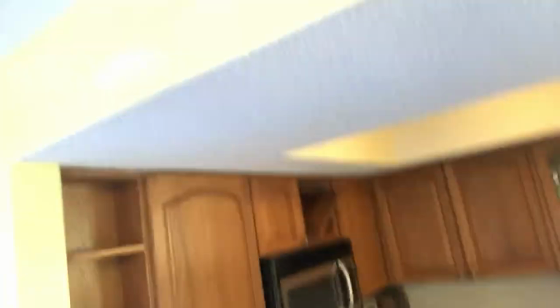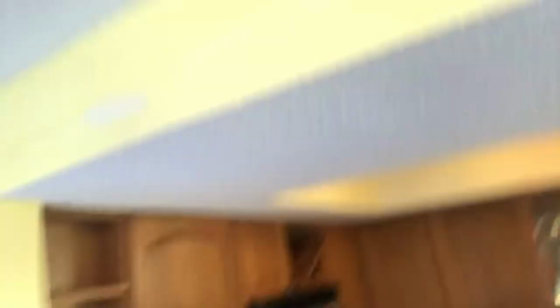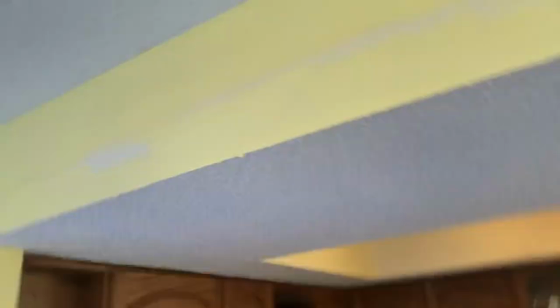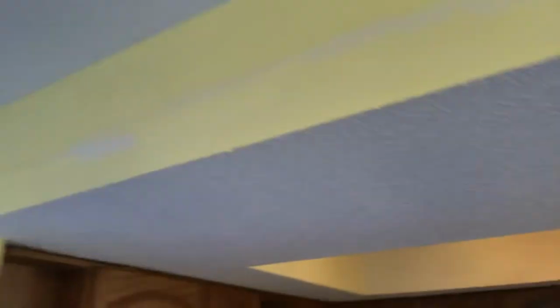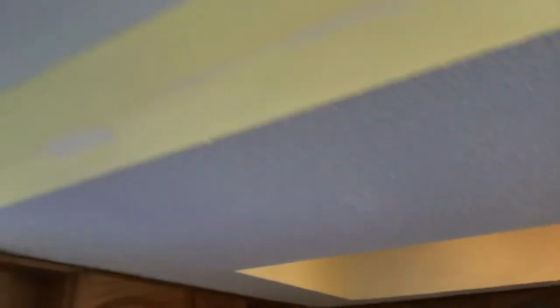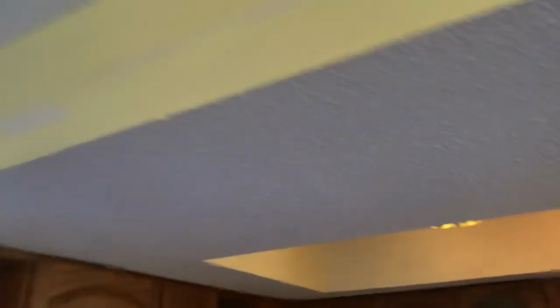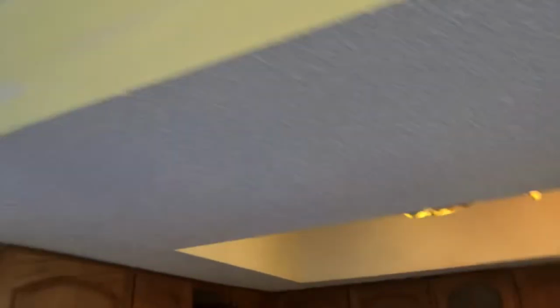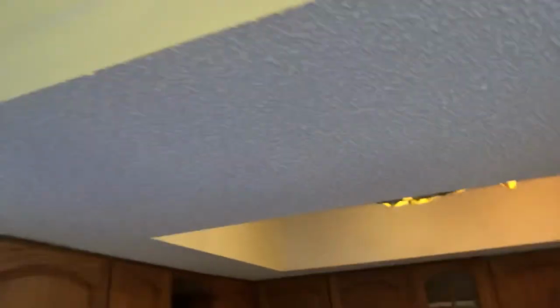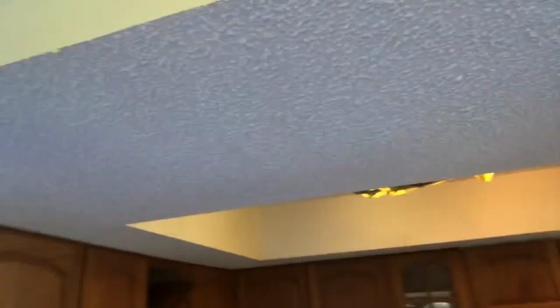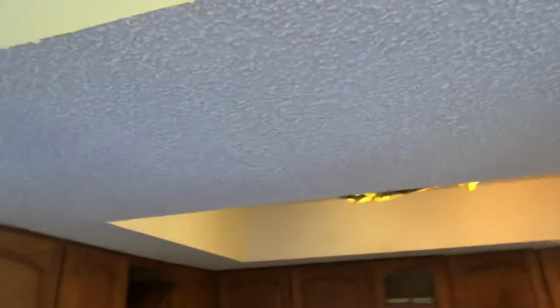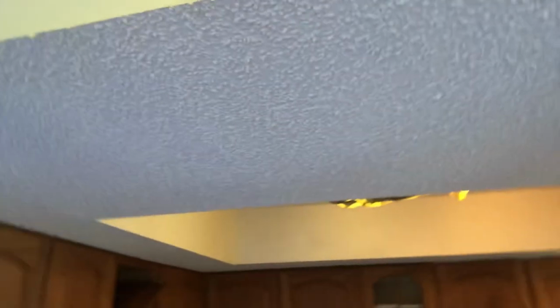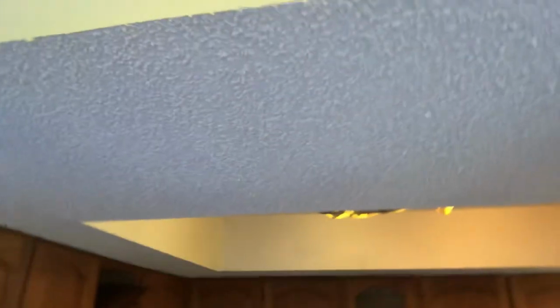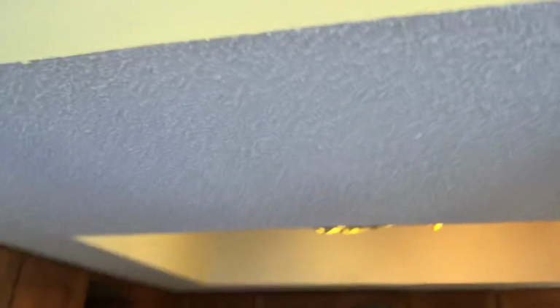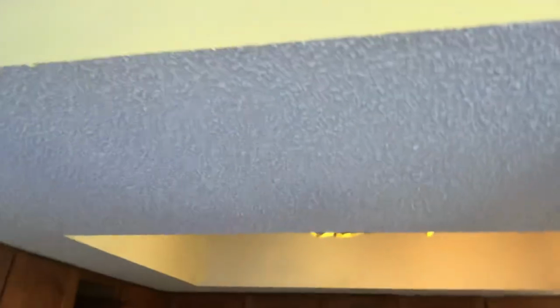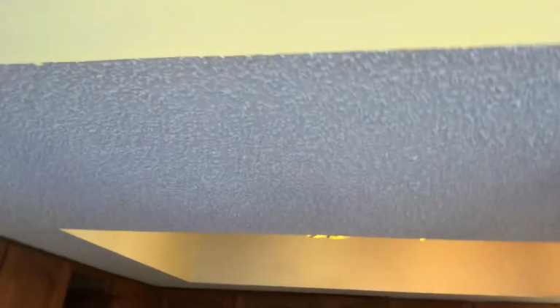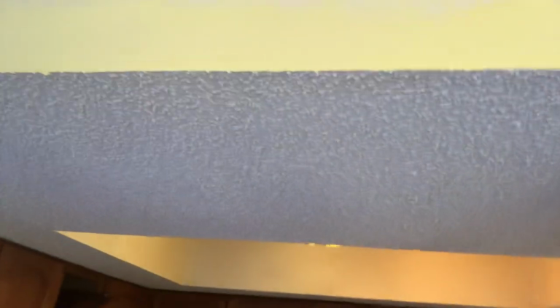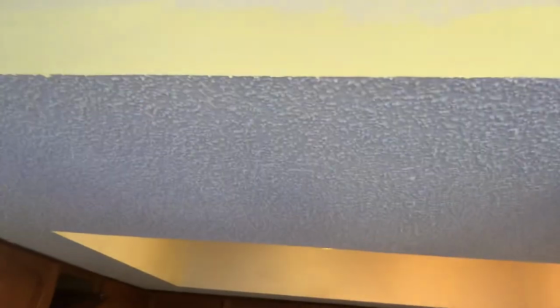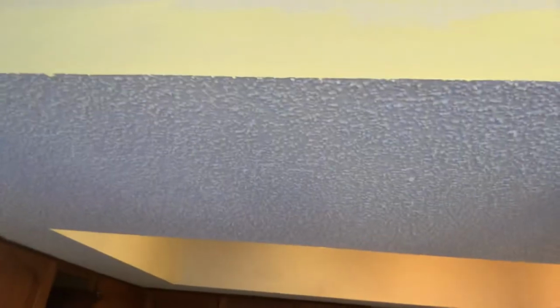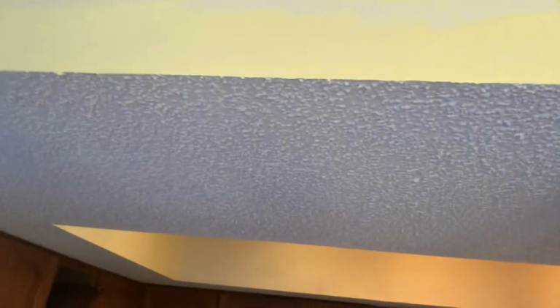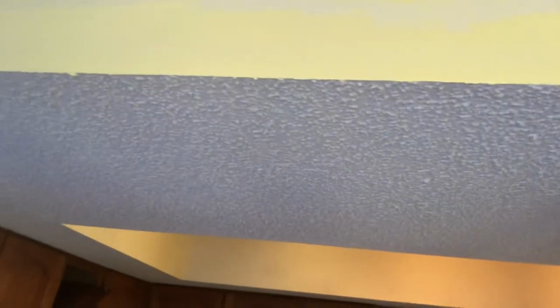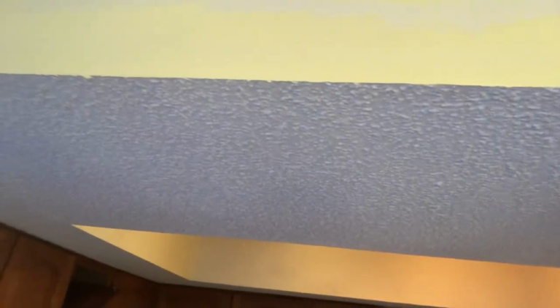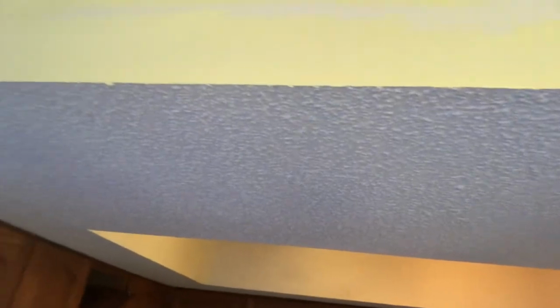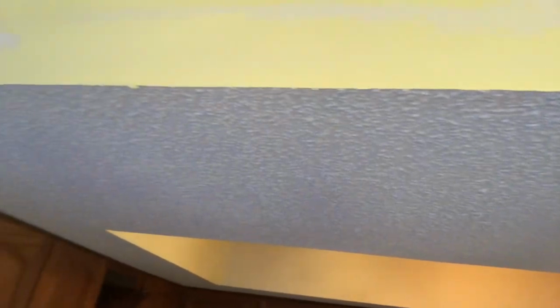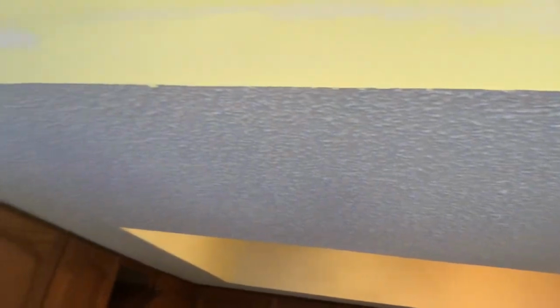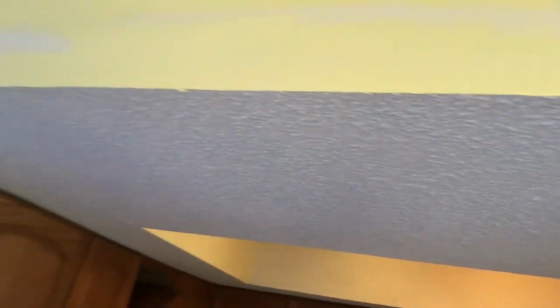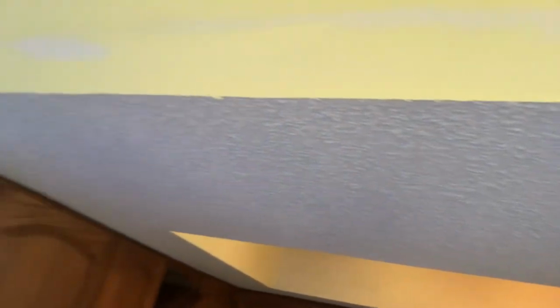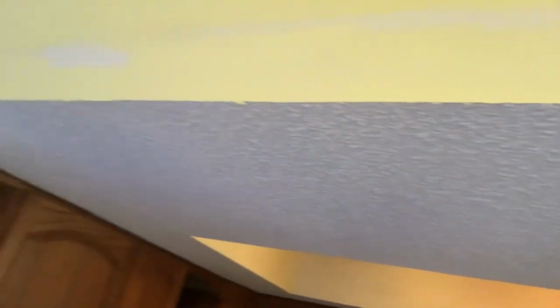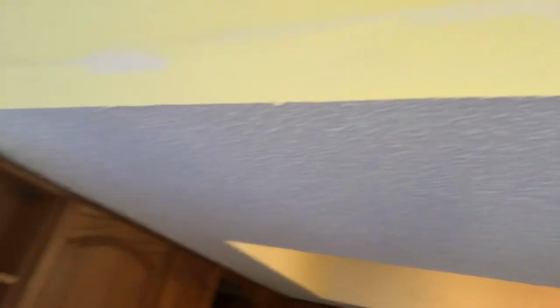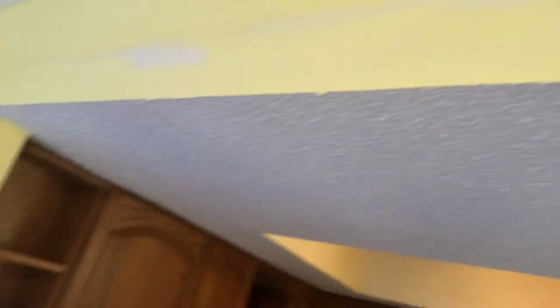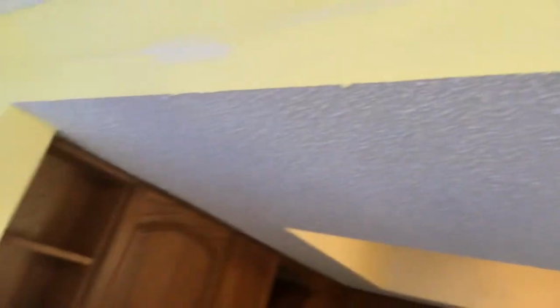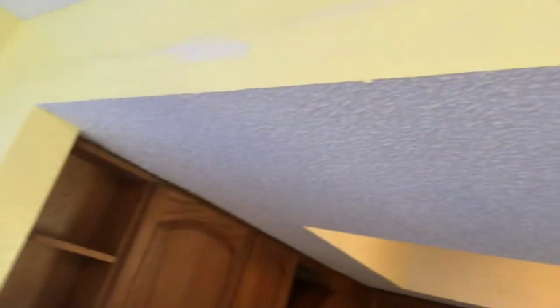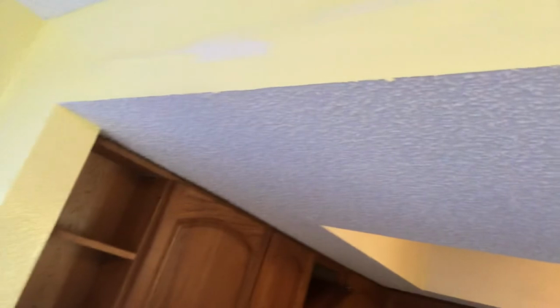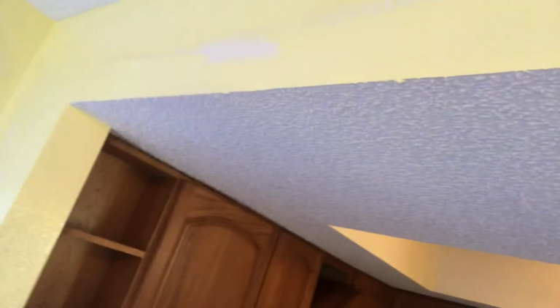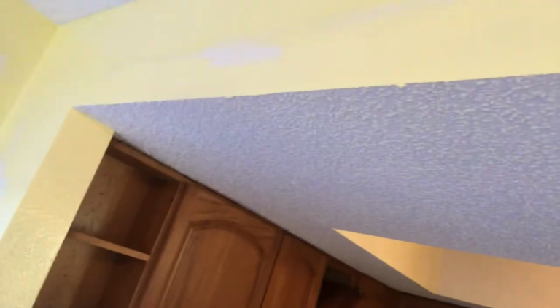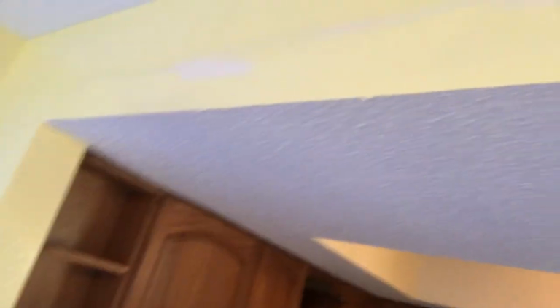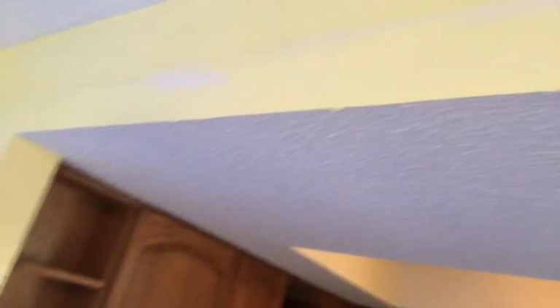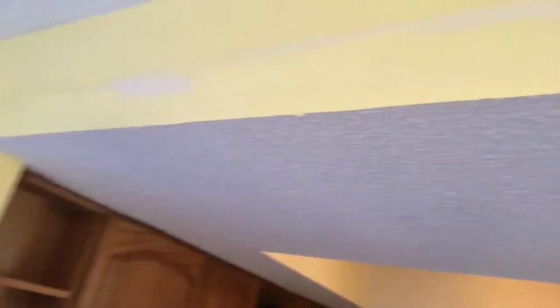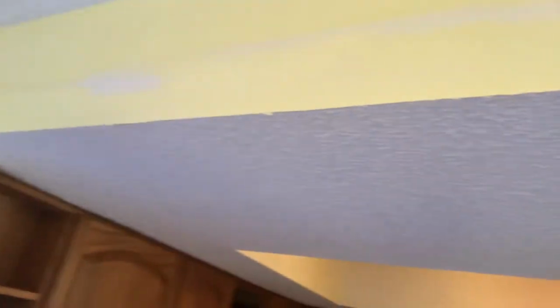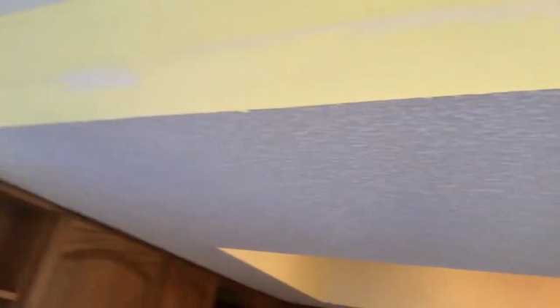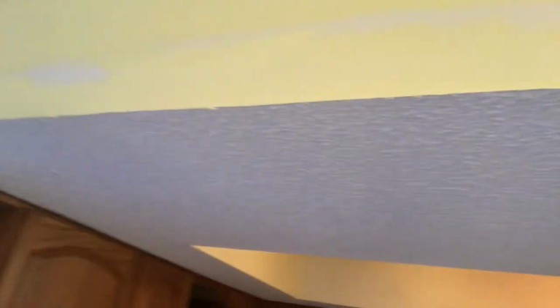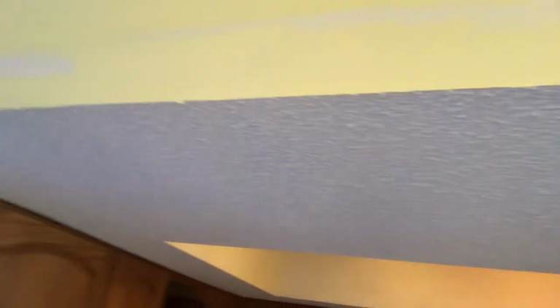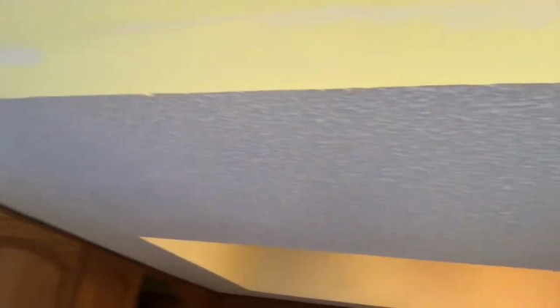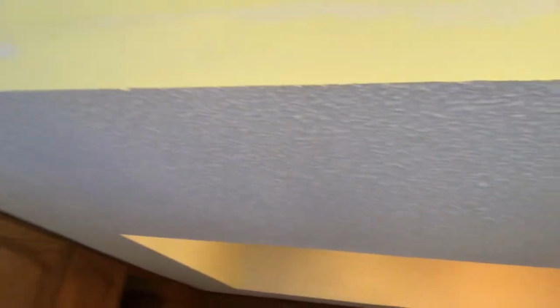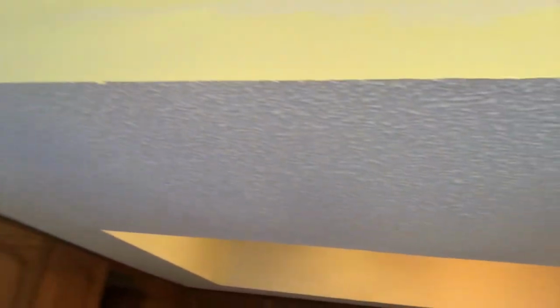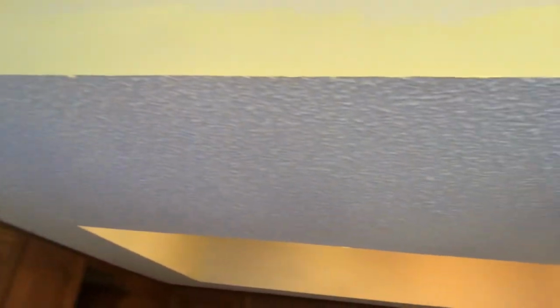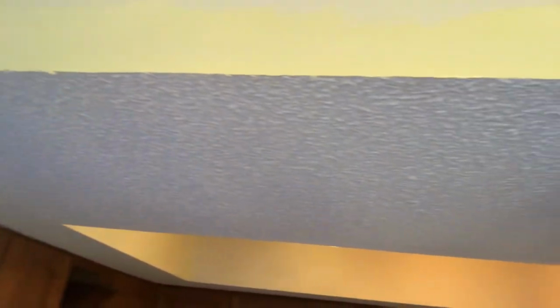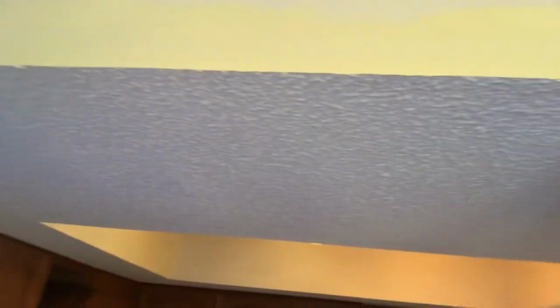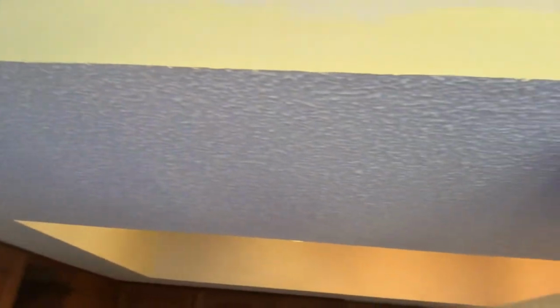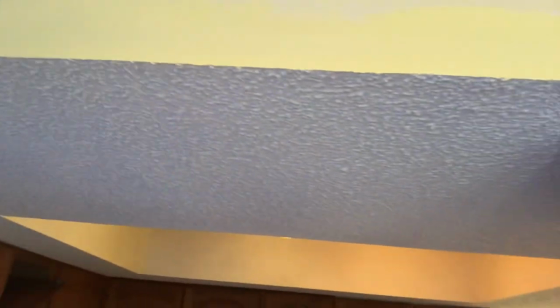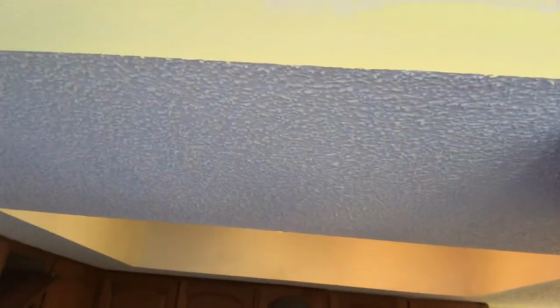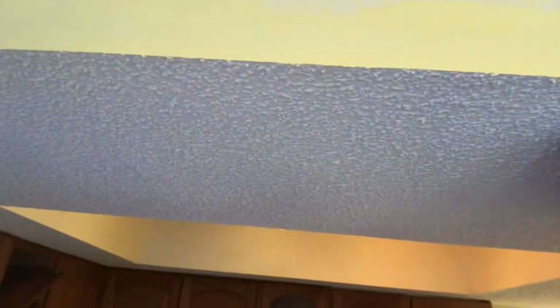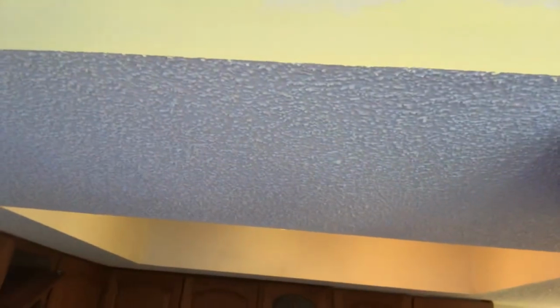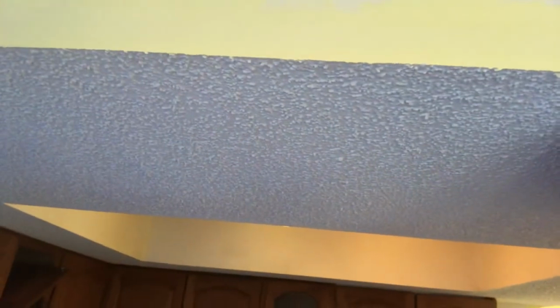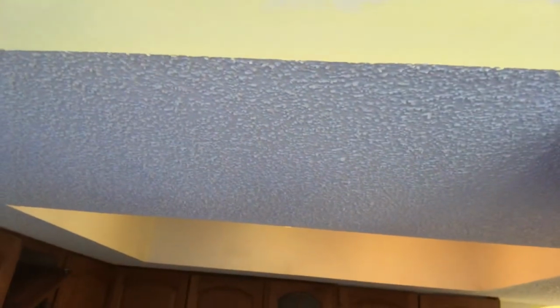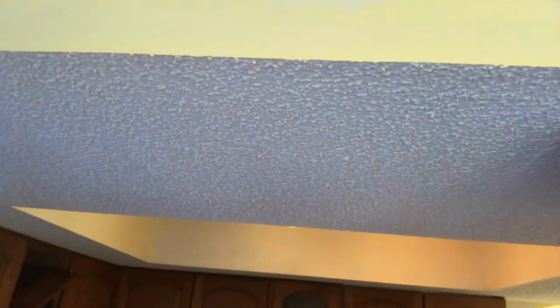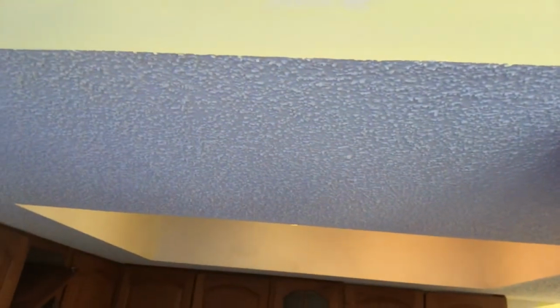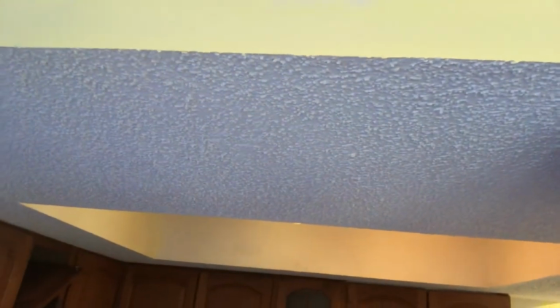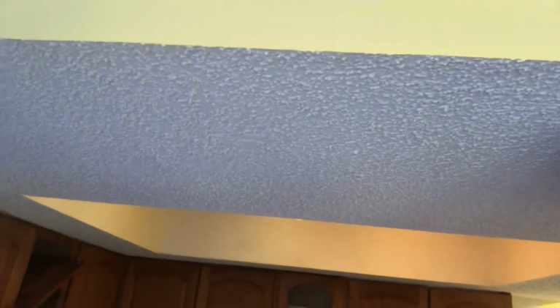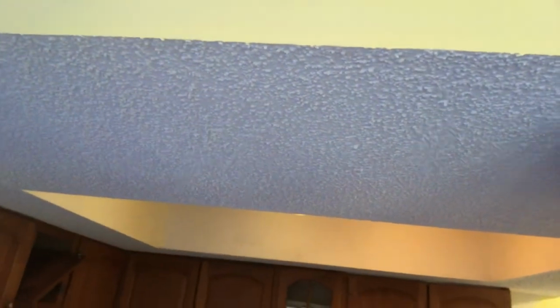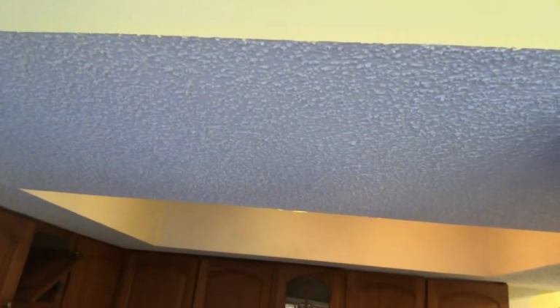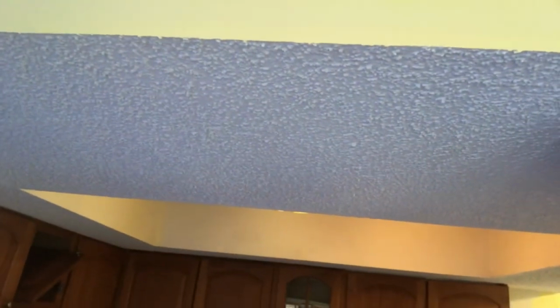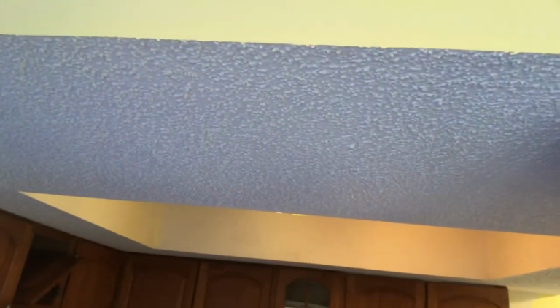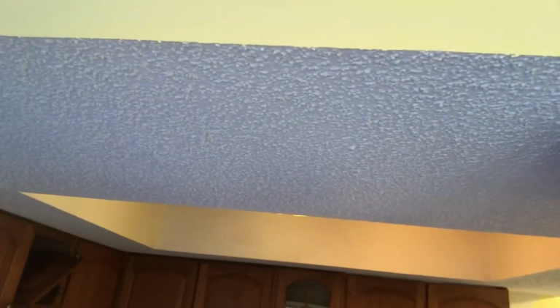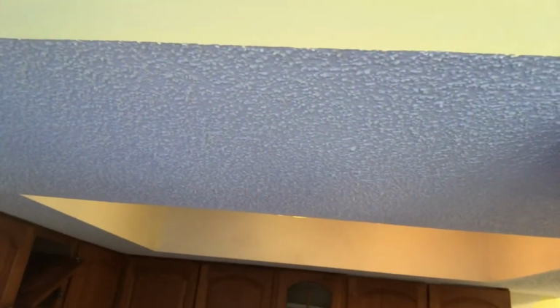And there you have it. This is Spencer Colgan's Wallpaper. Thanks for watching my channel. Click like and please subscribe to our channel. Thanks for watching.